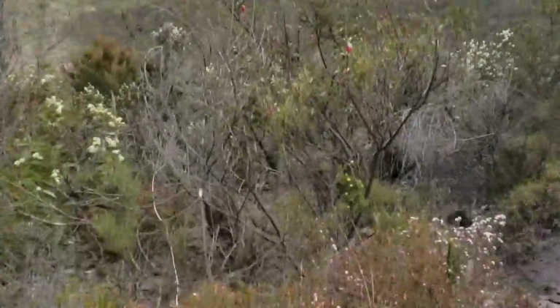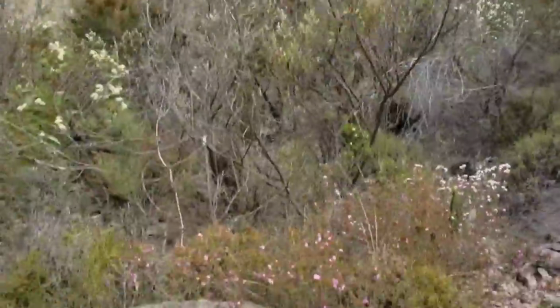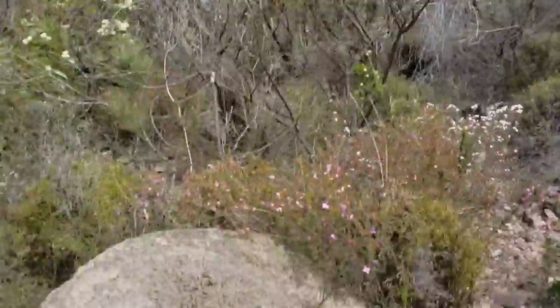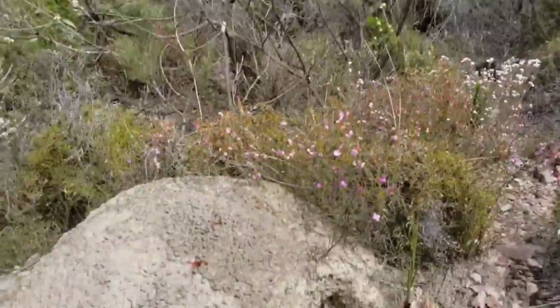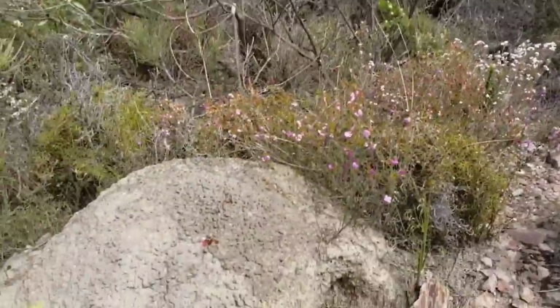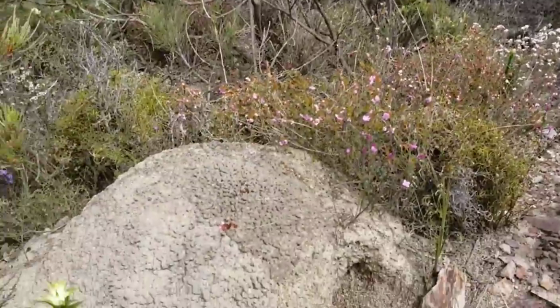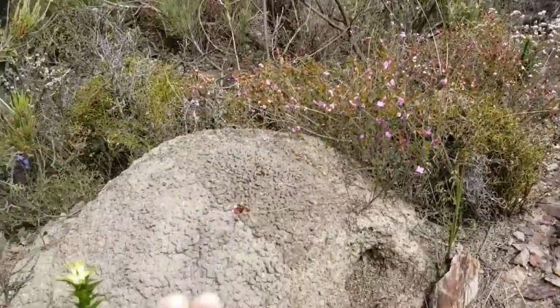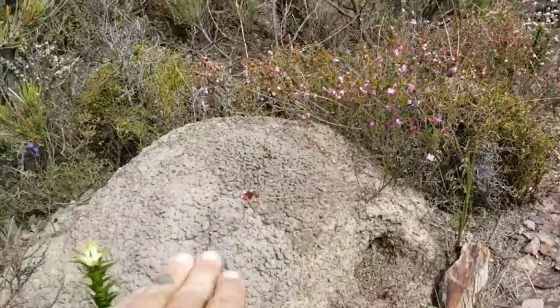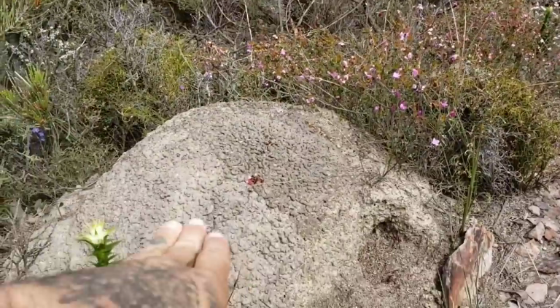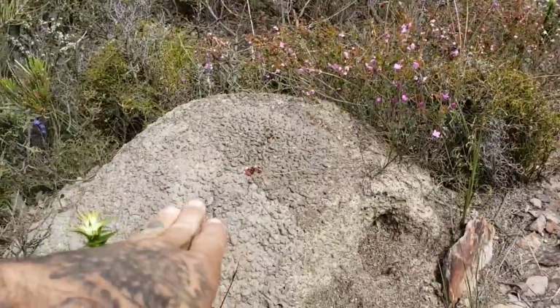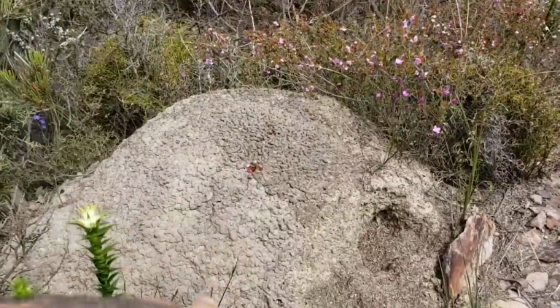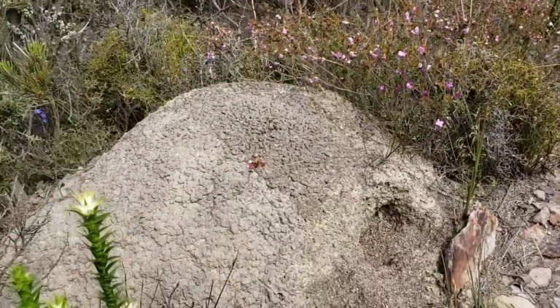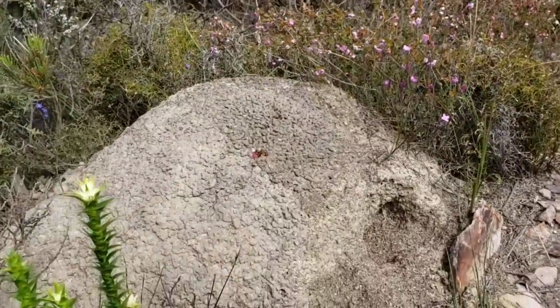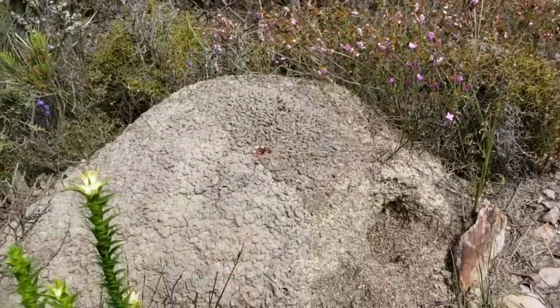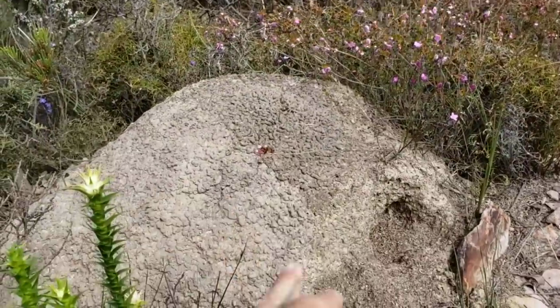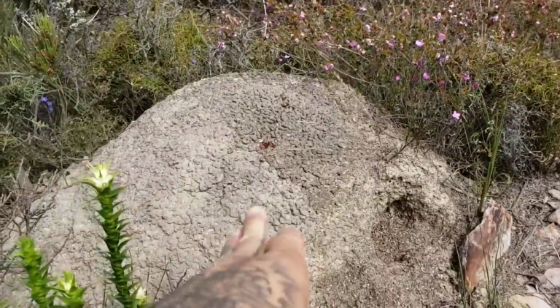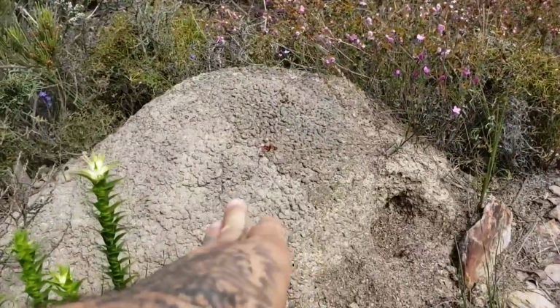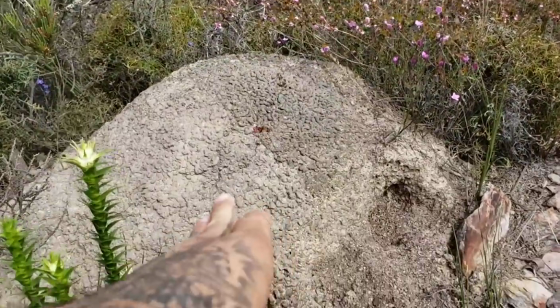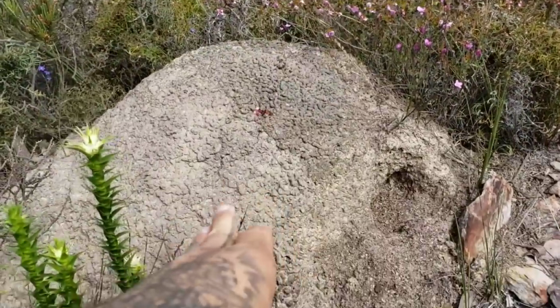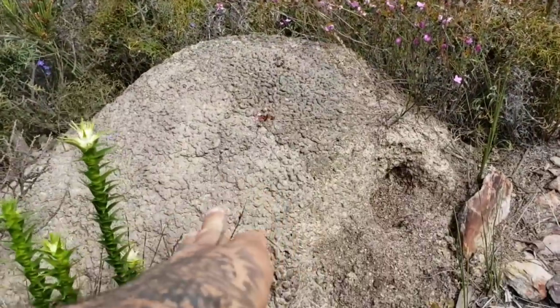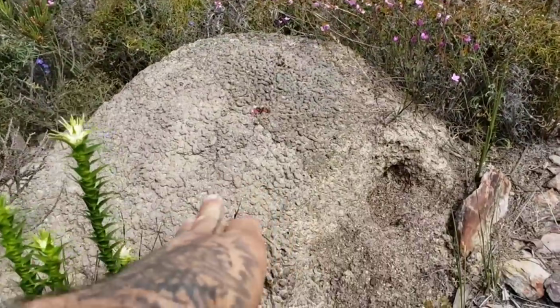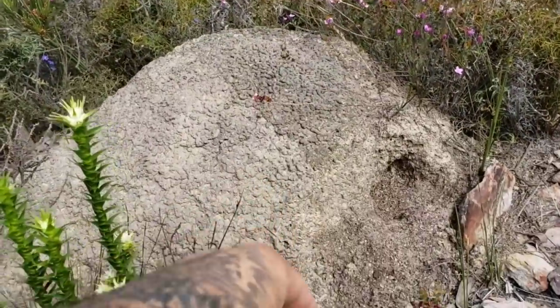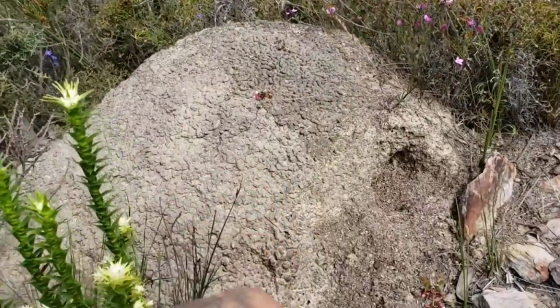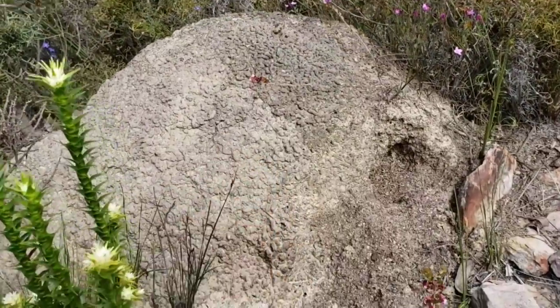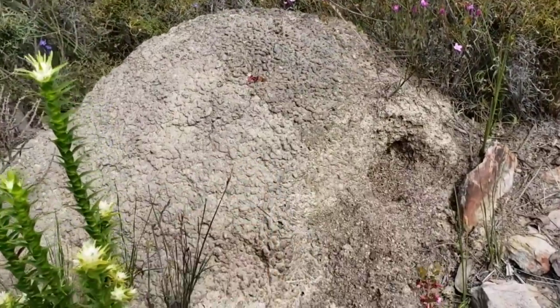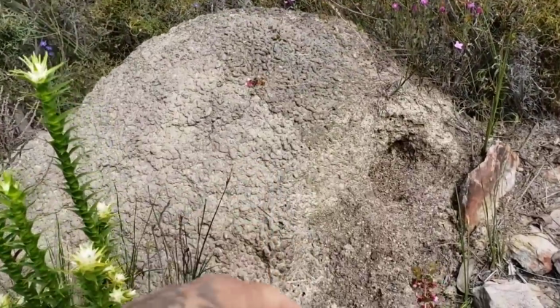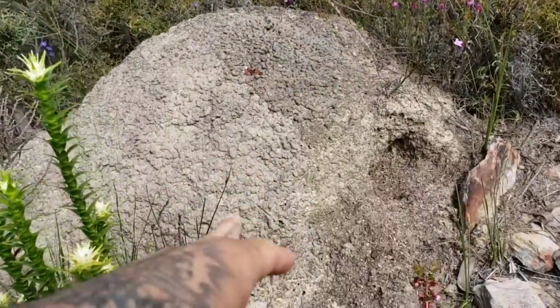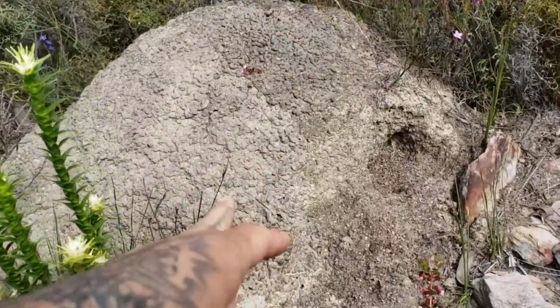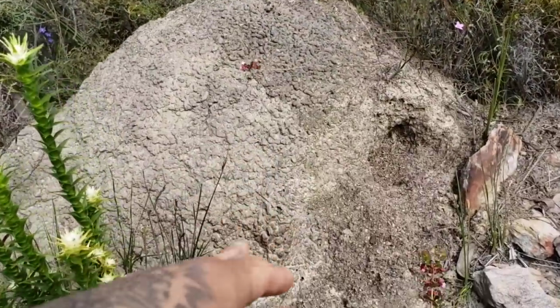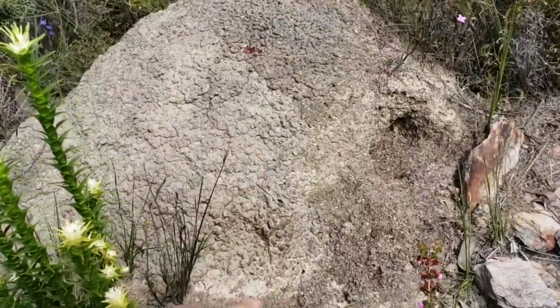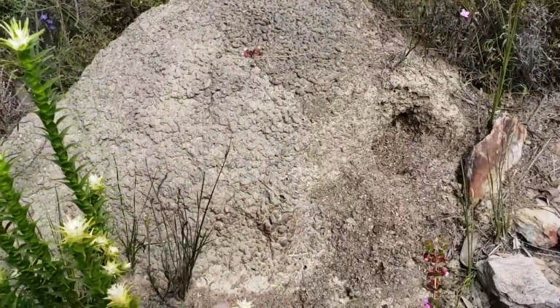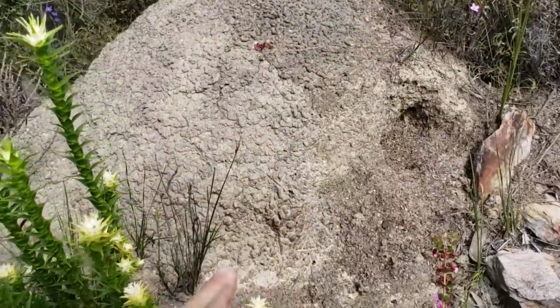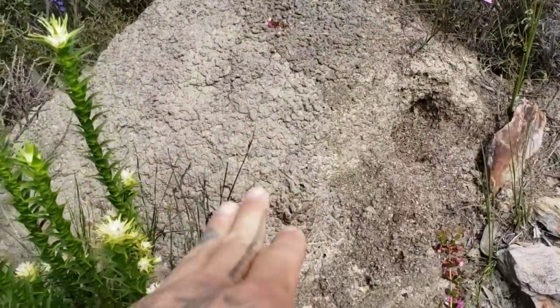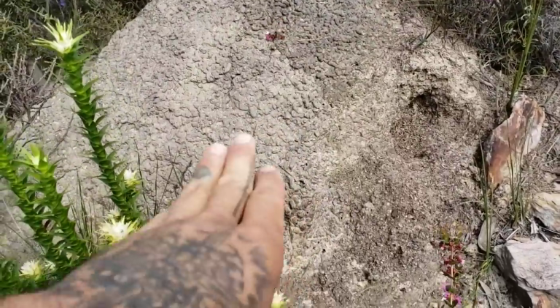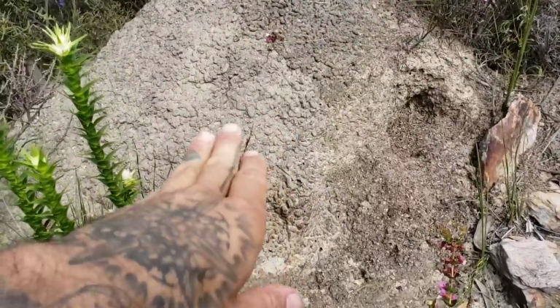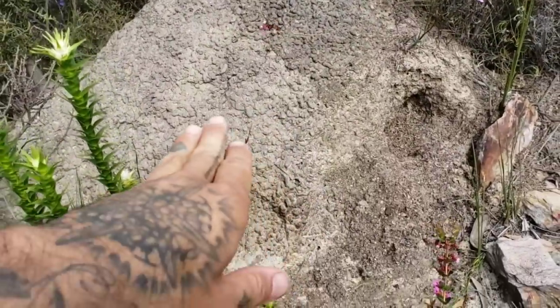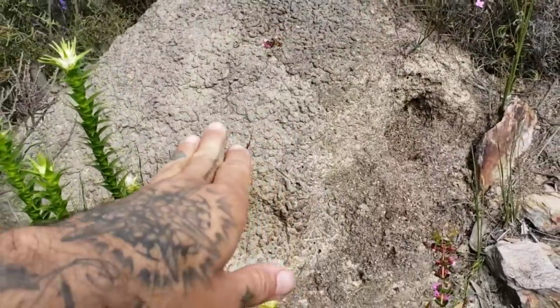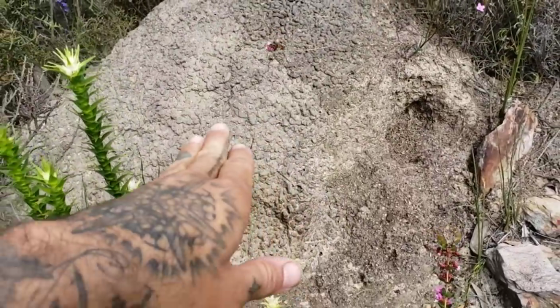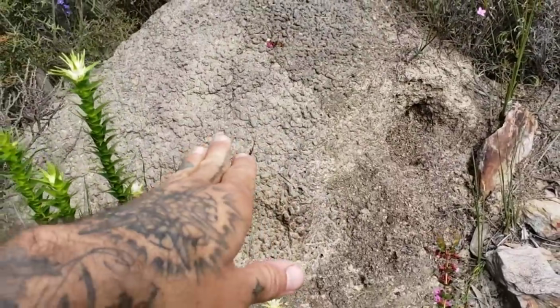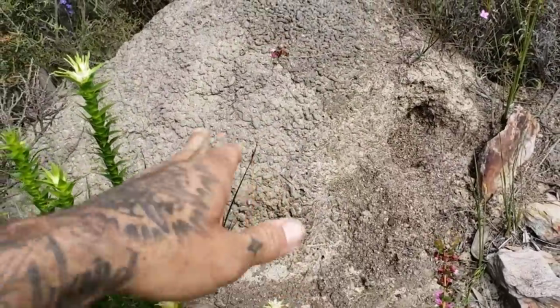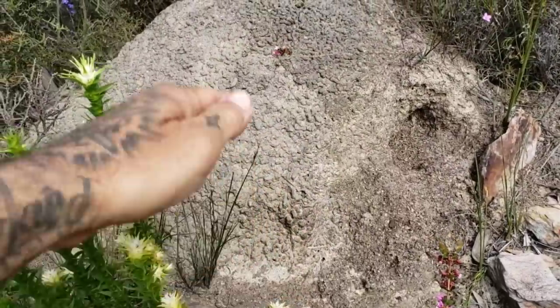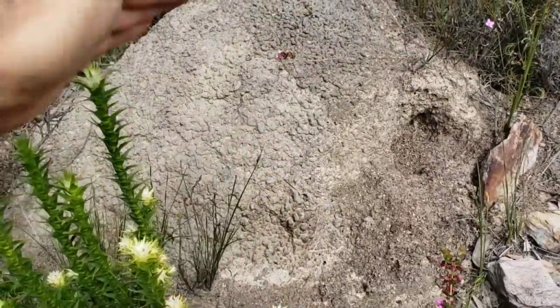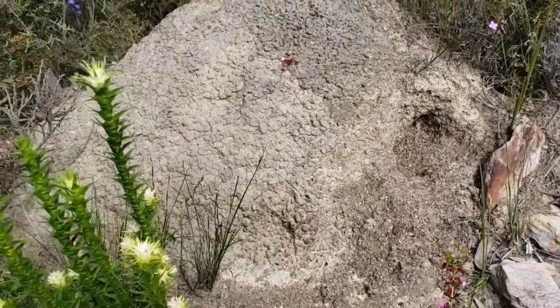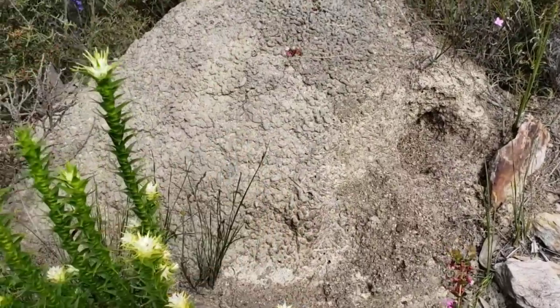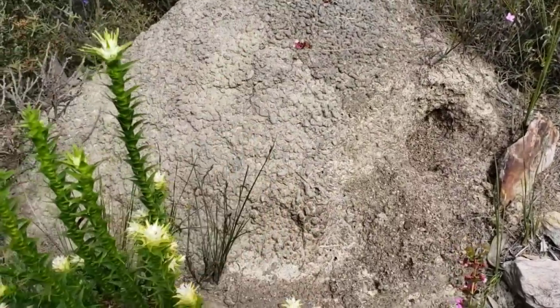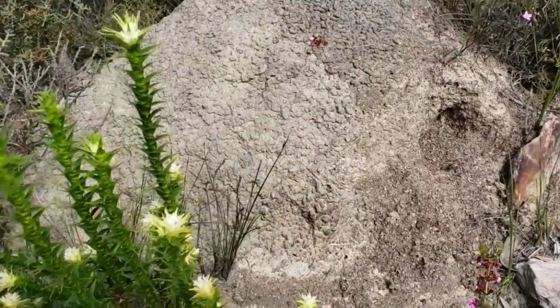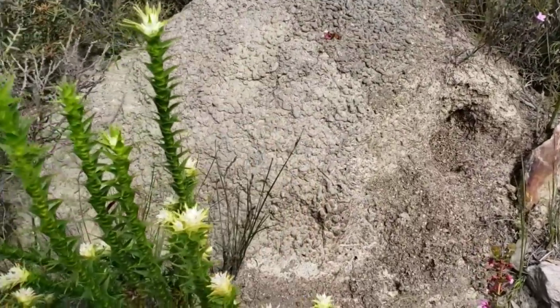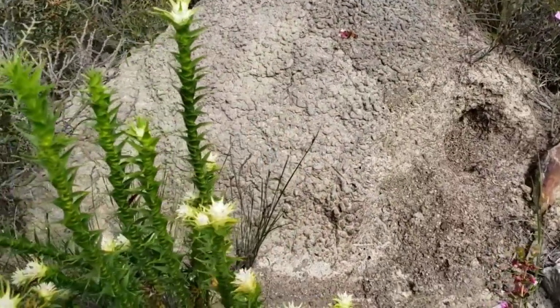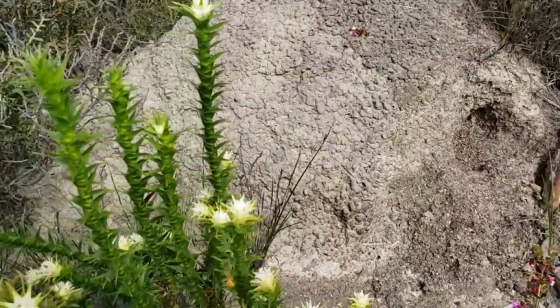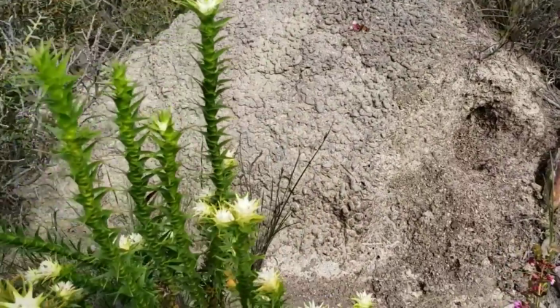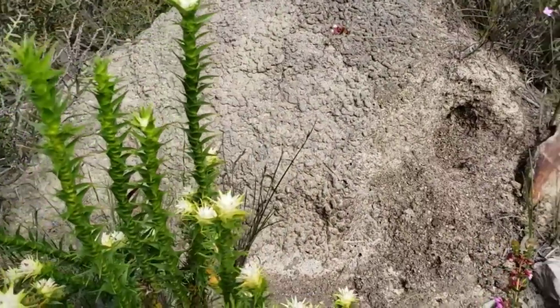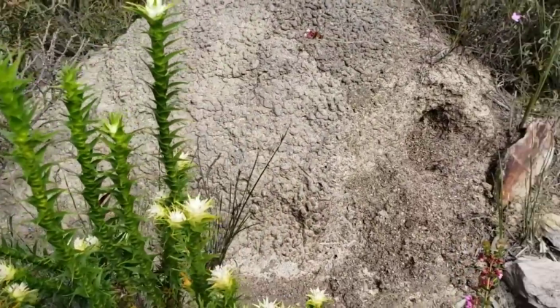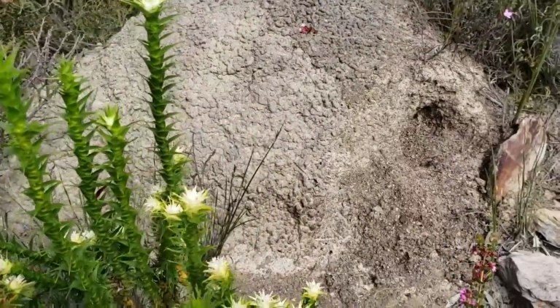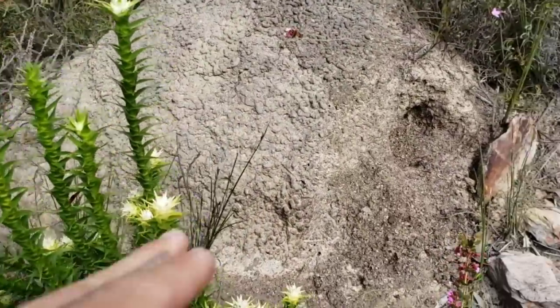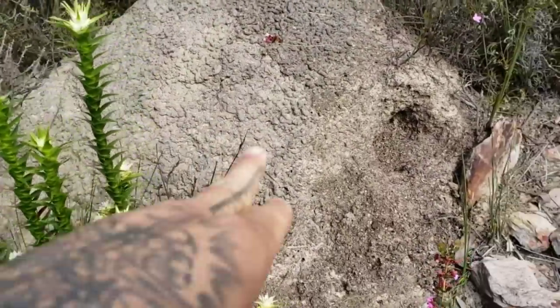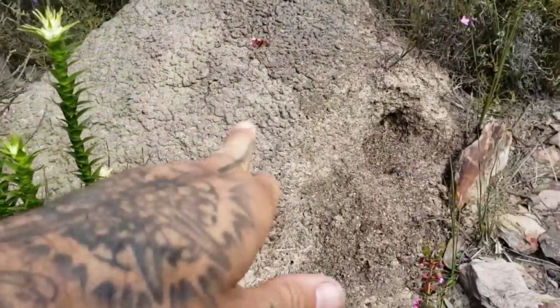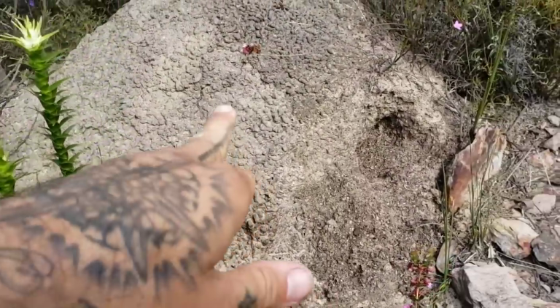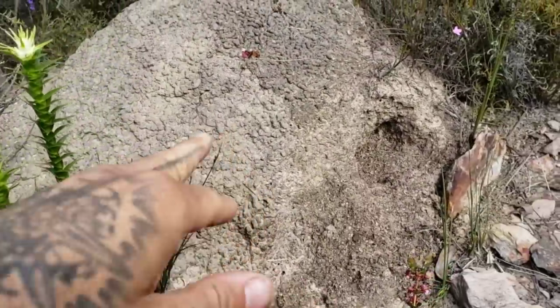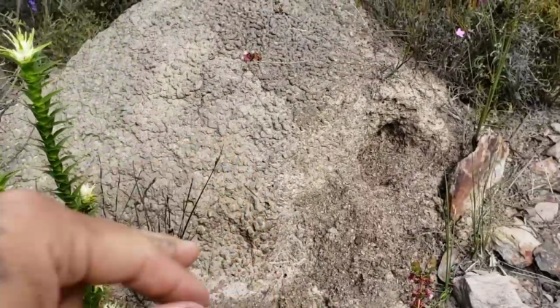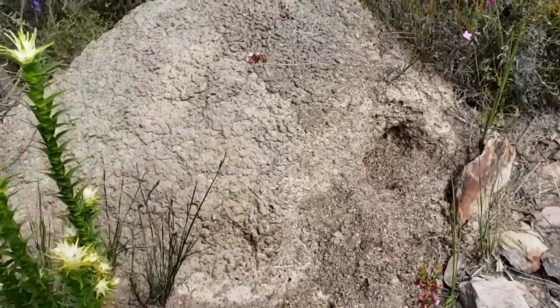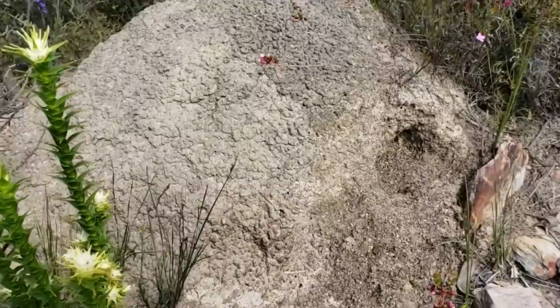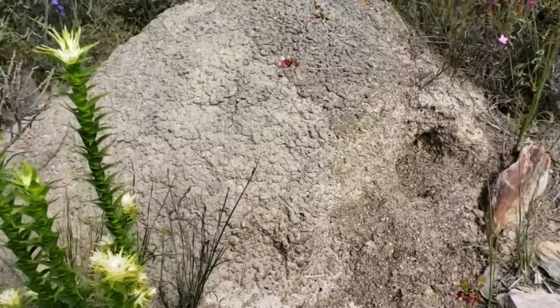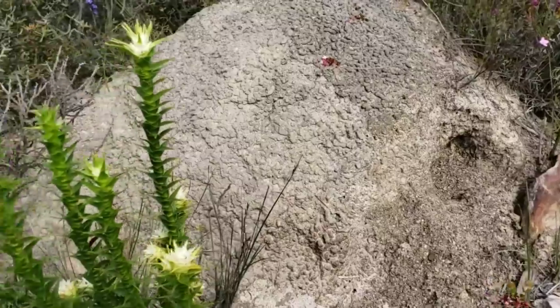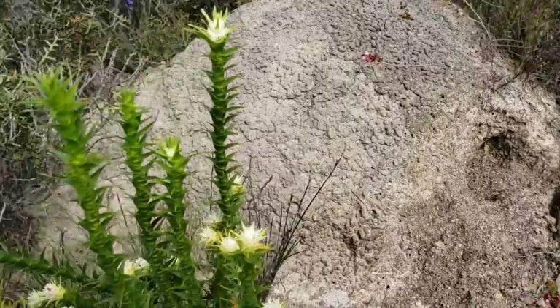Oh look at that nice termite mound — pretty big. You've seen some of these that are like four feet tall. Actually it might be ants. Anyway.